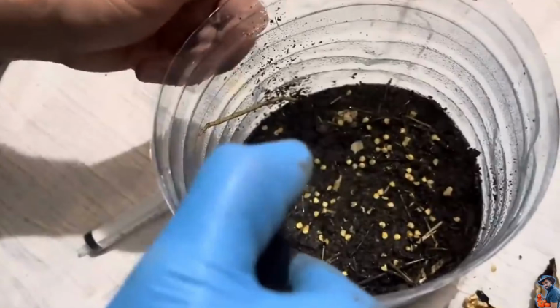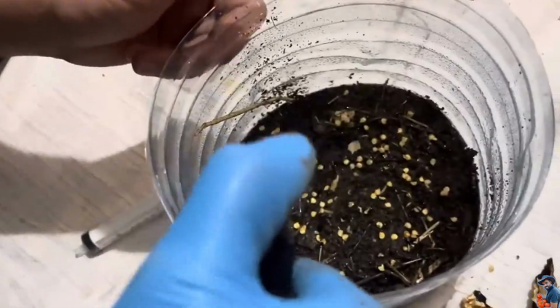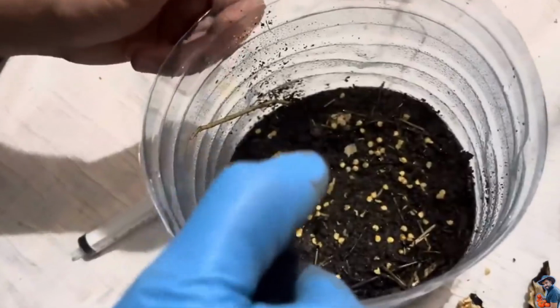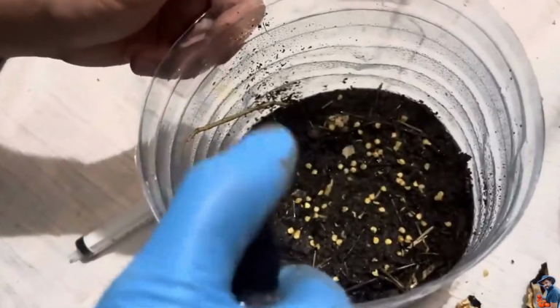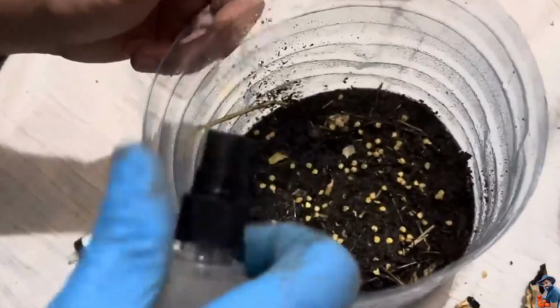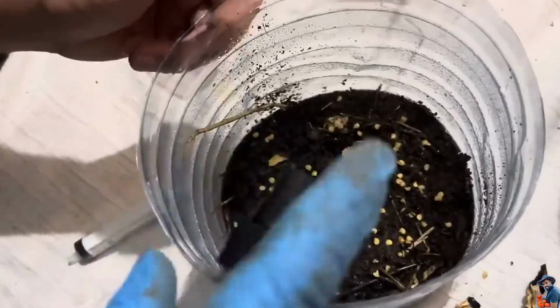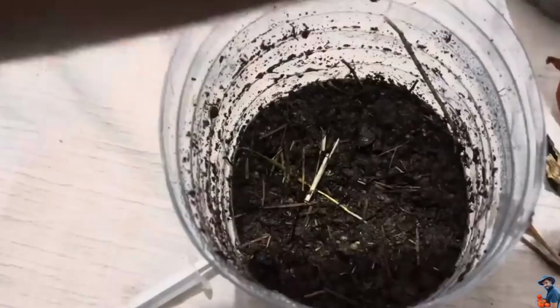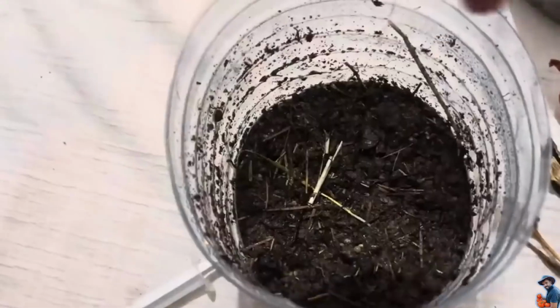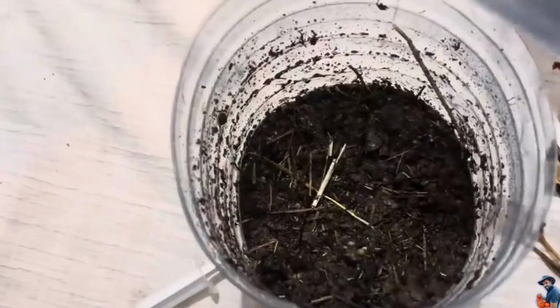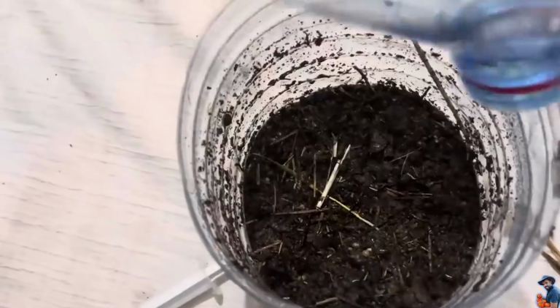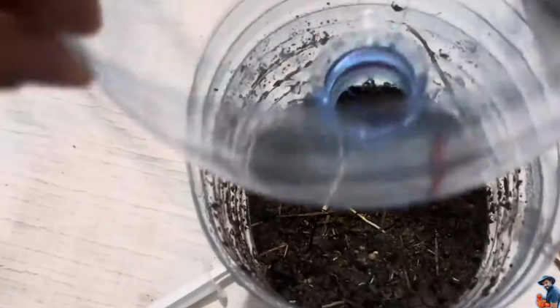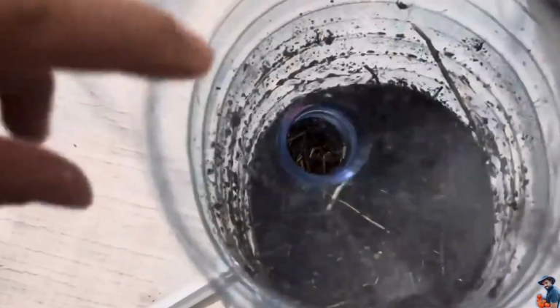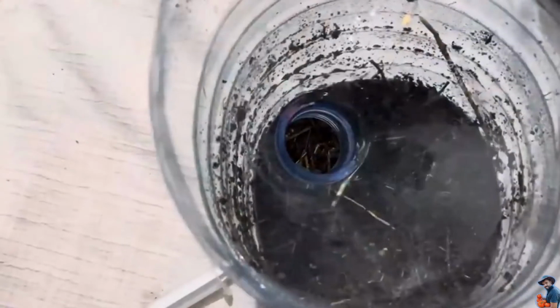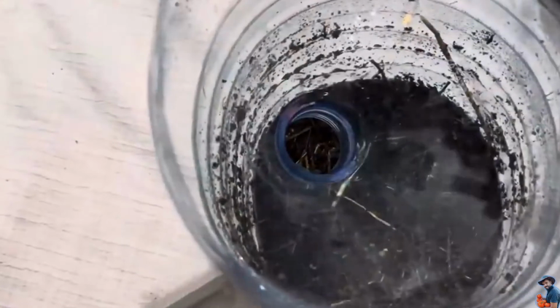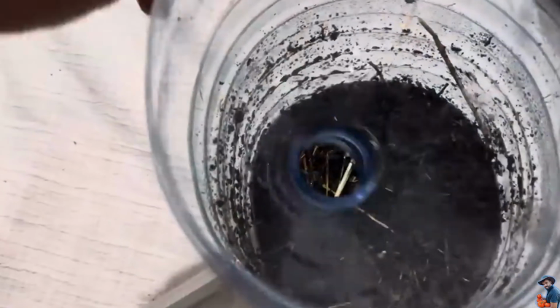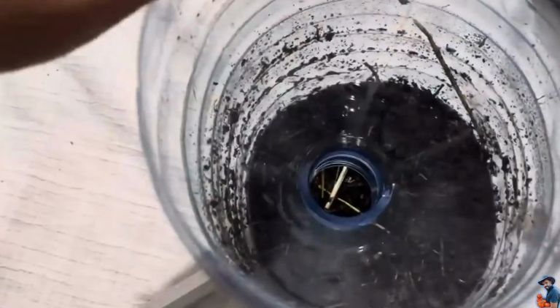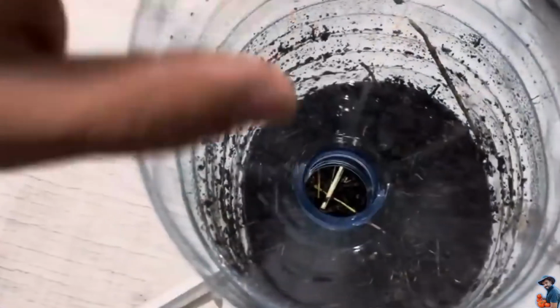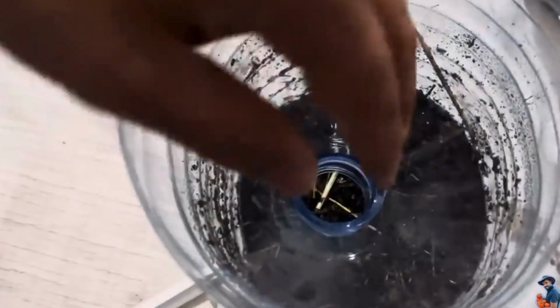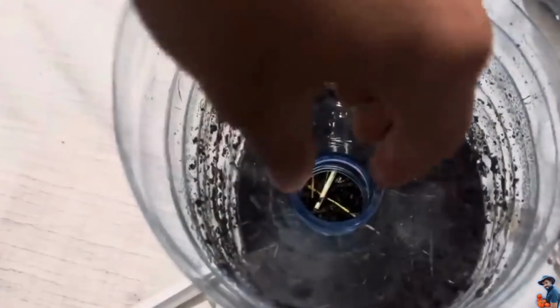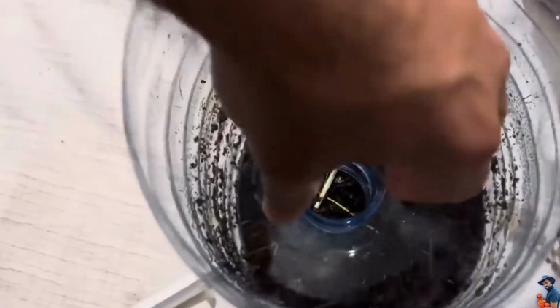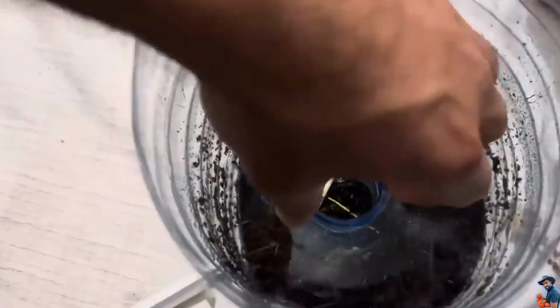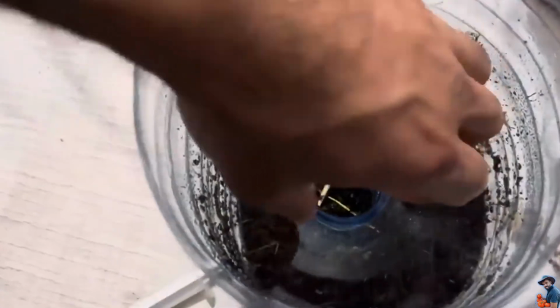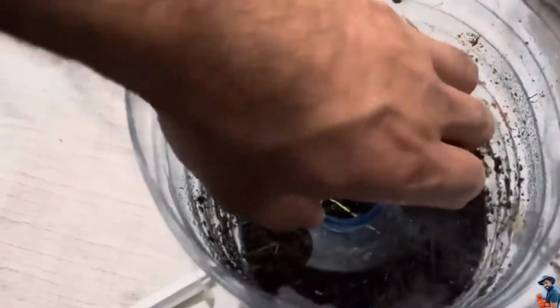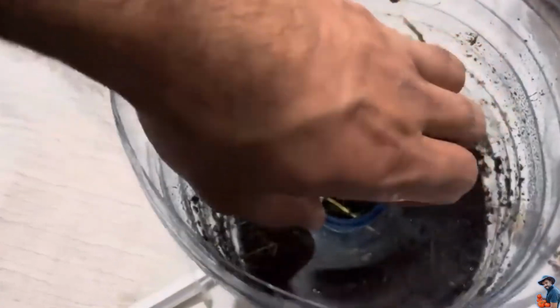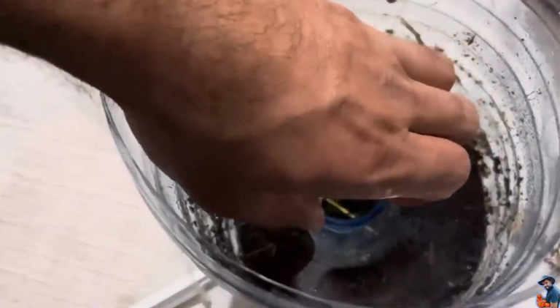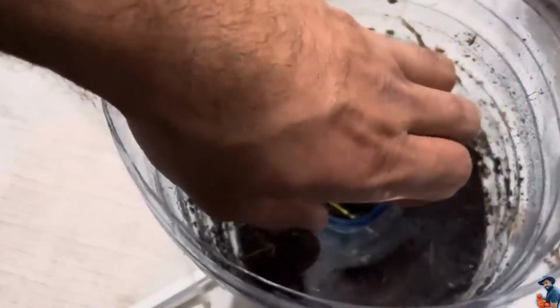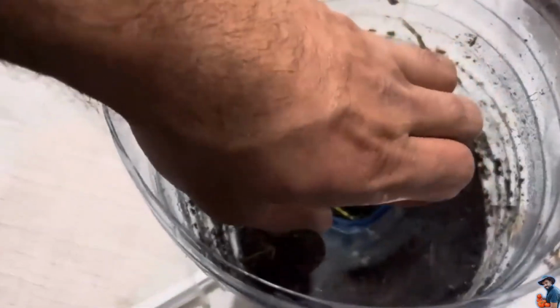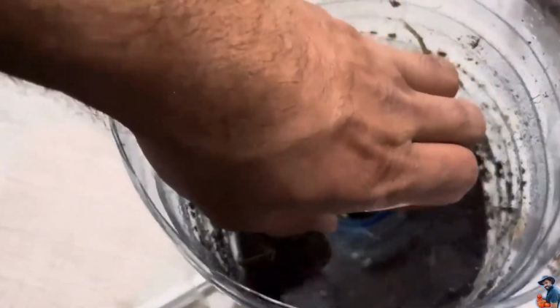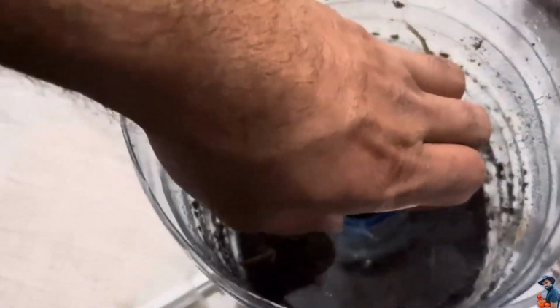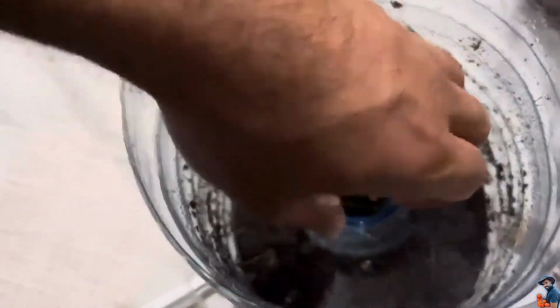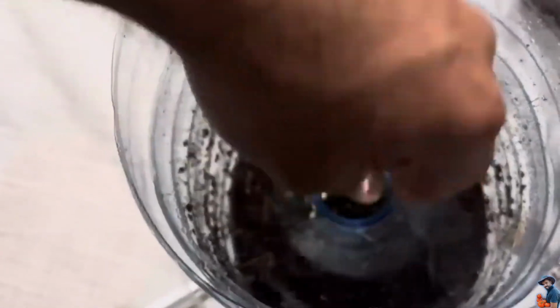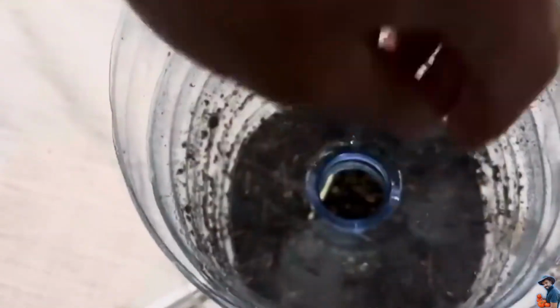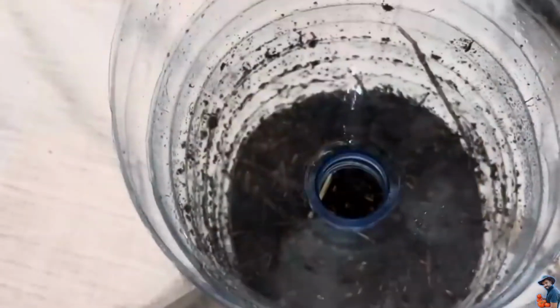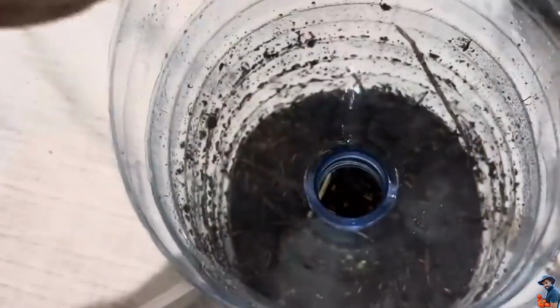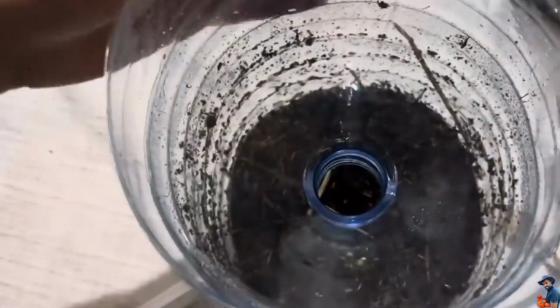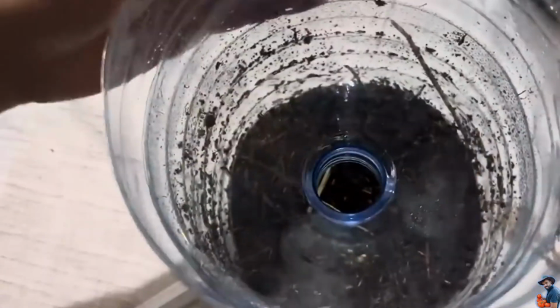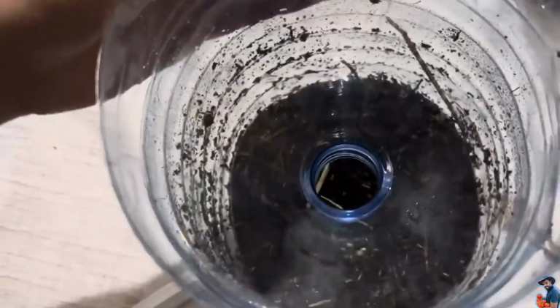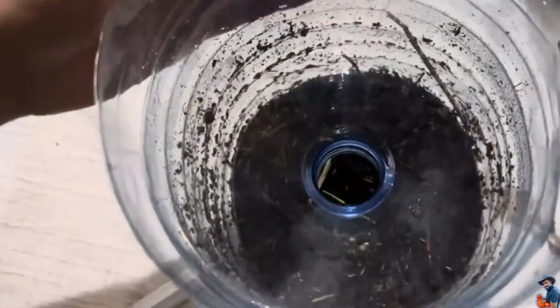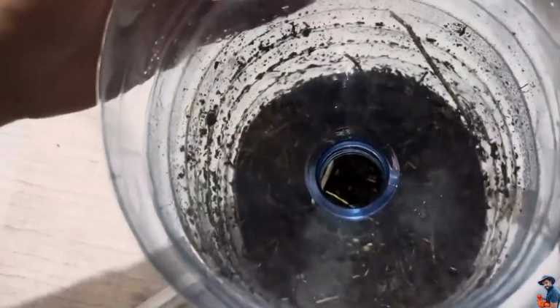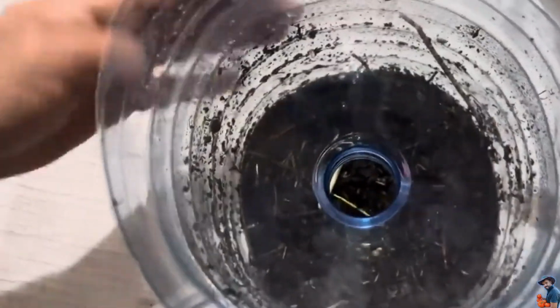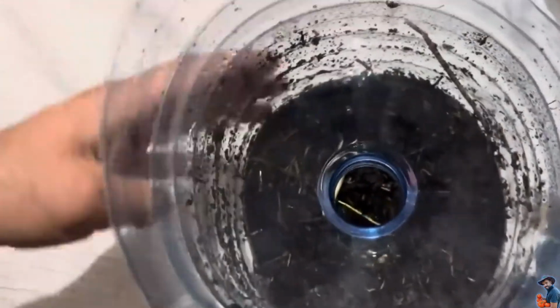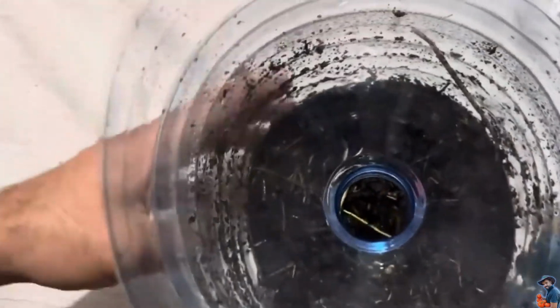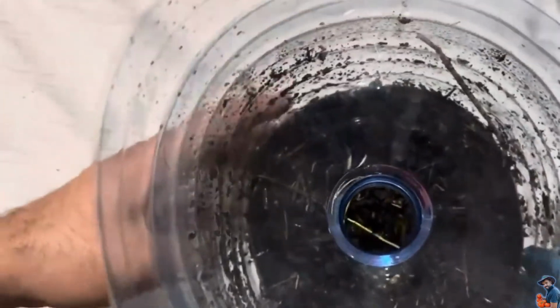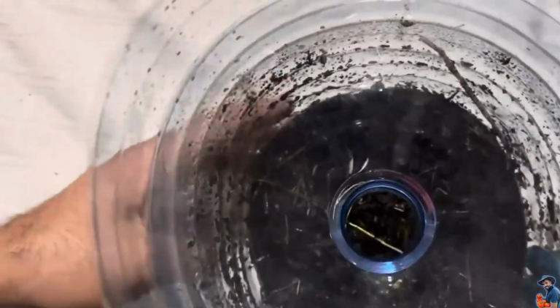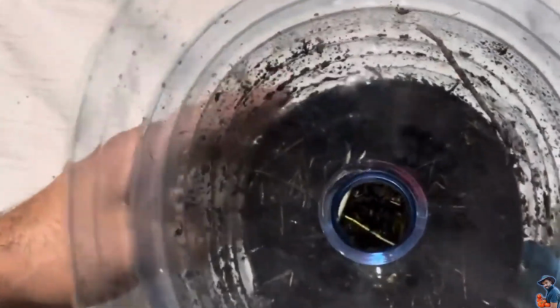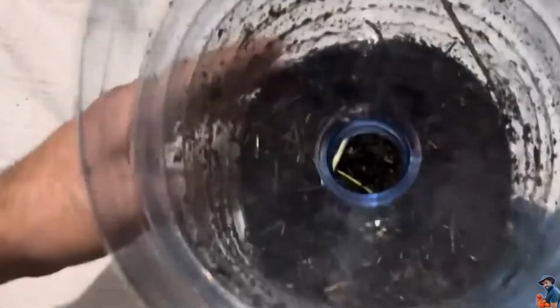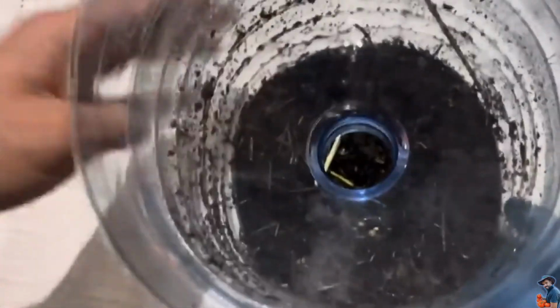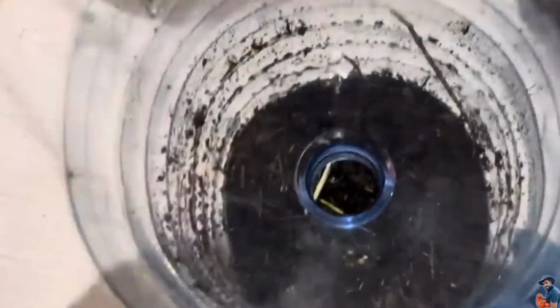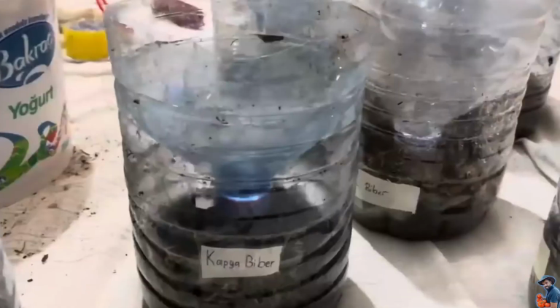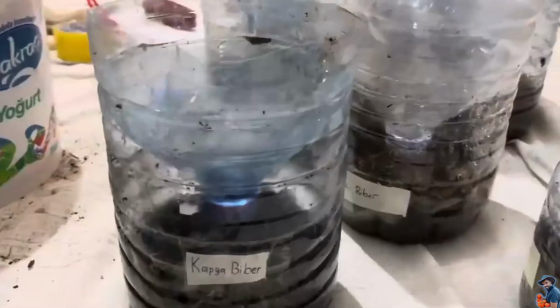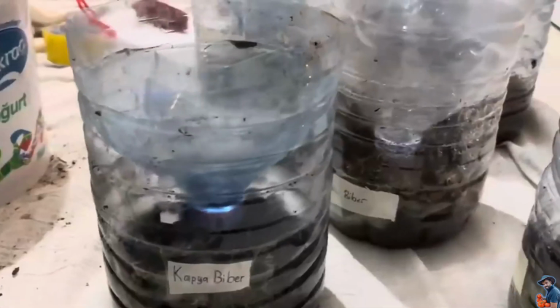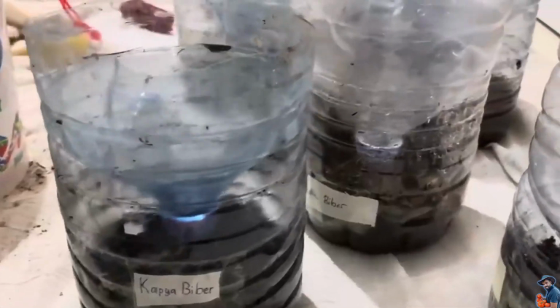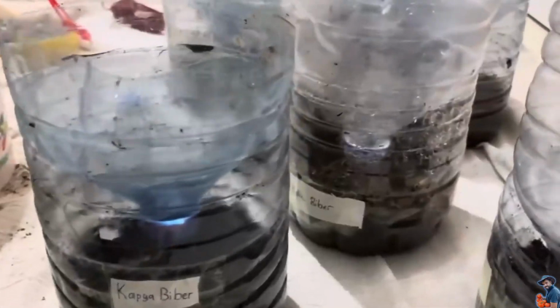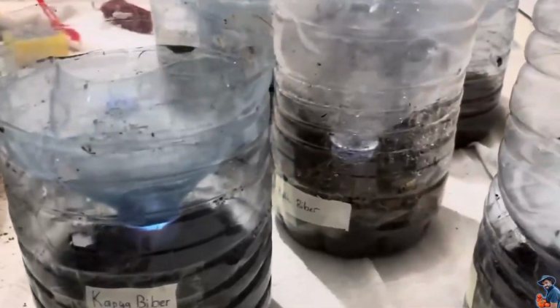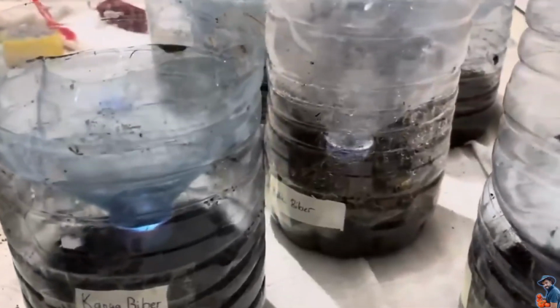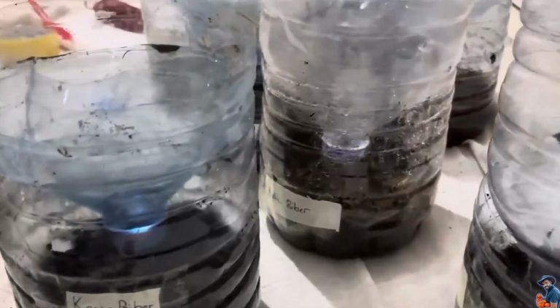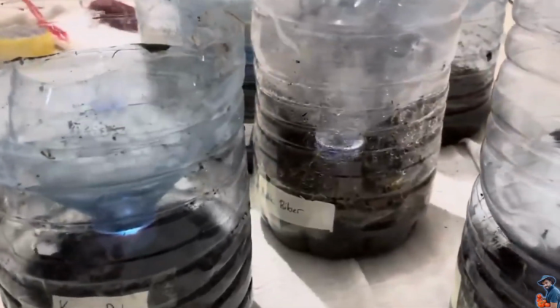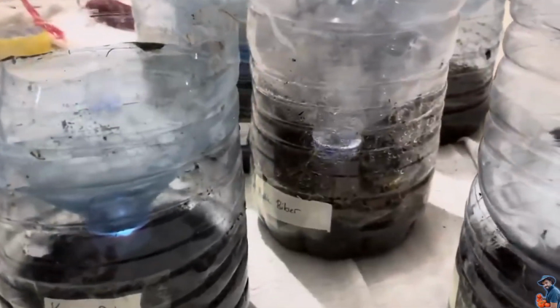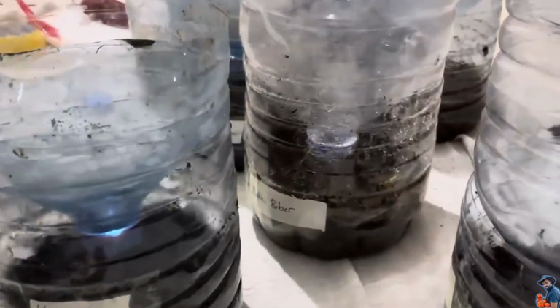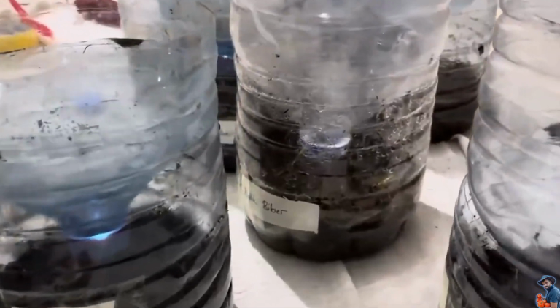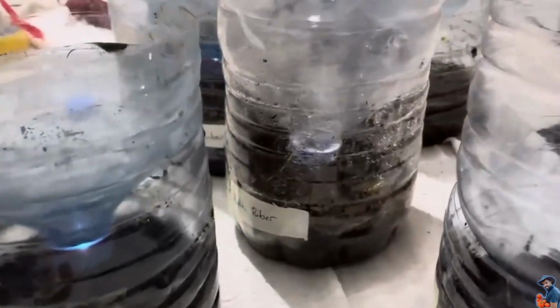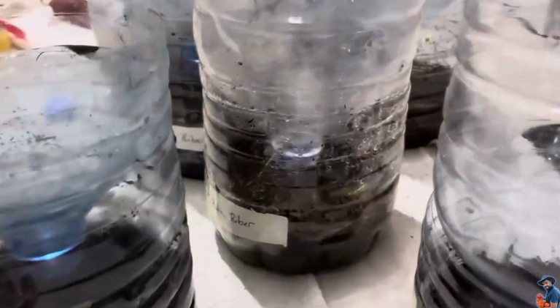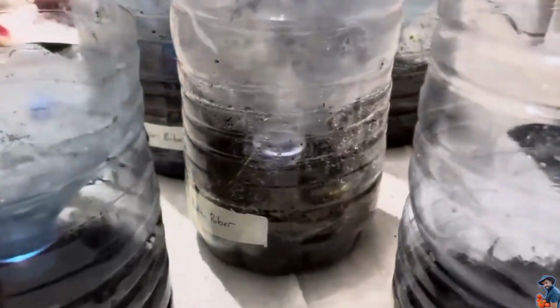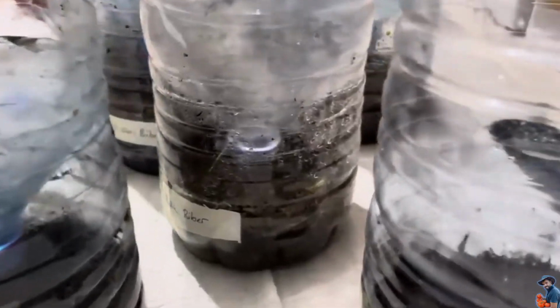With this technique, my seedlings will sprout much faster and be biologically stronger. And the best part, it costs nothing.